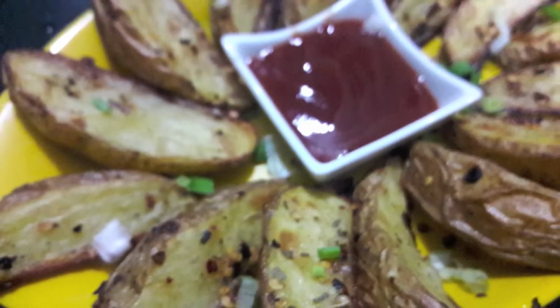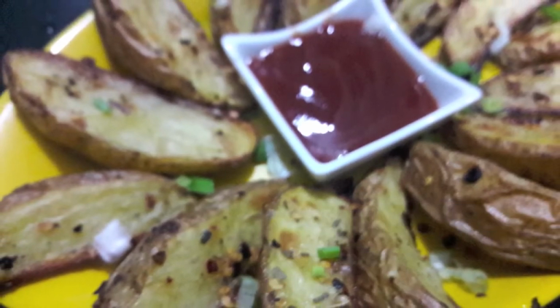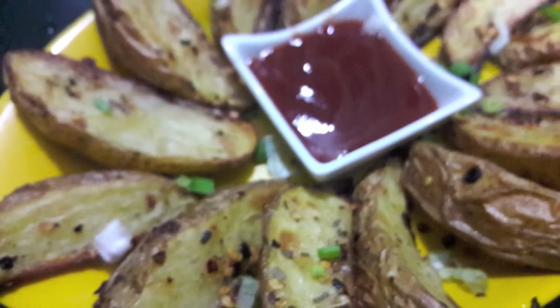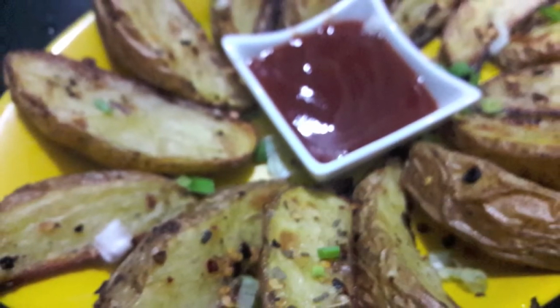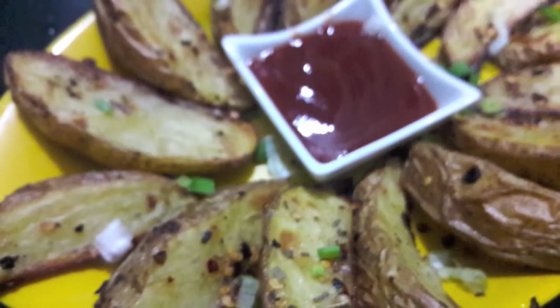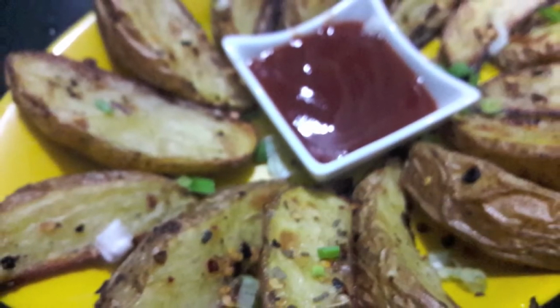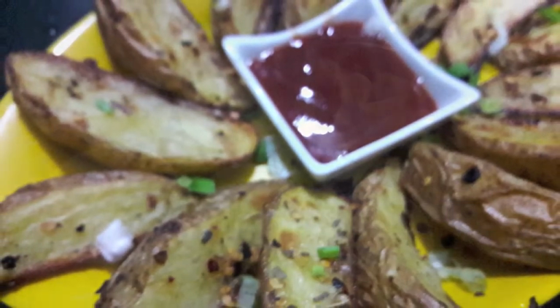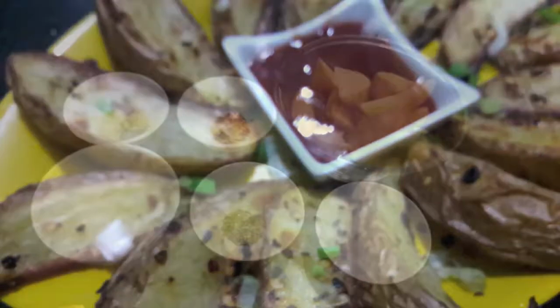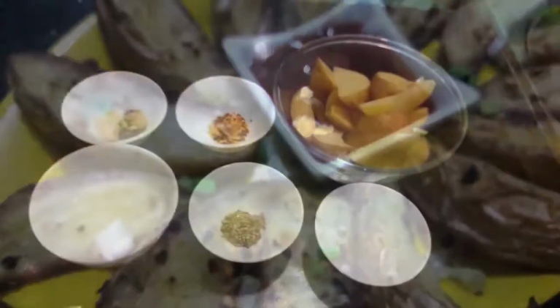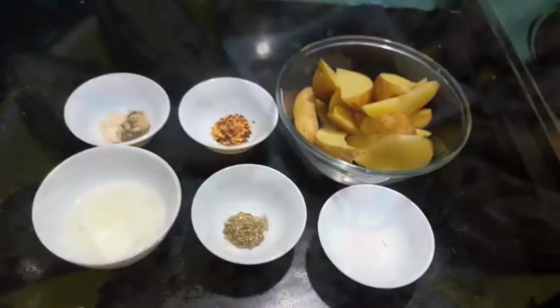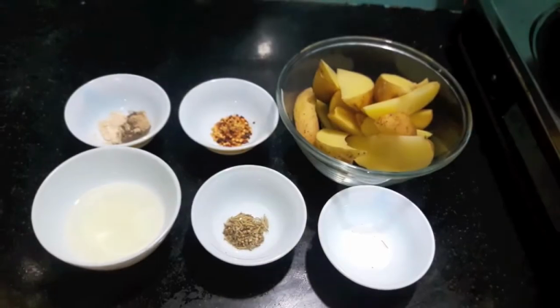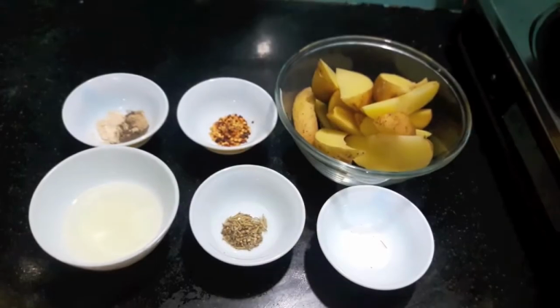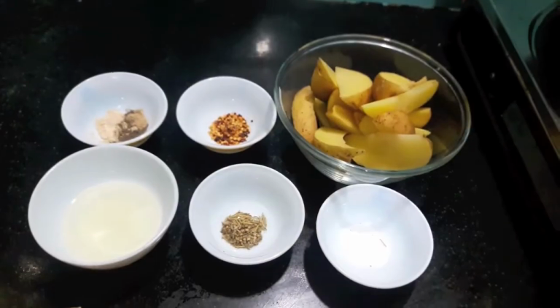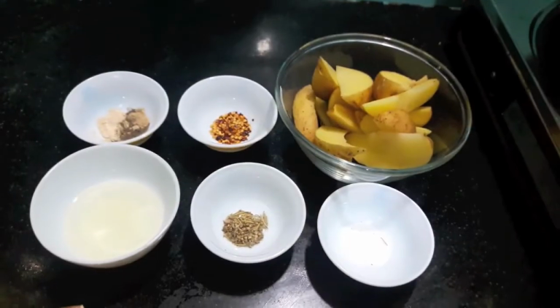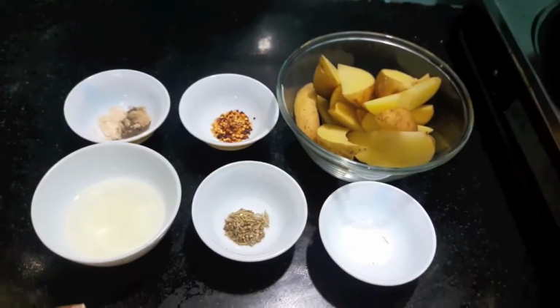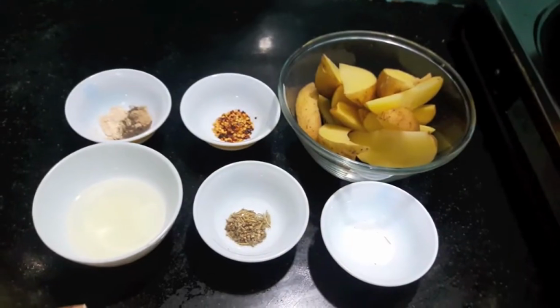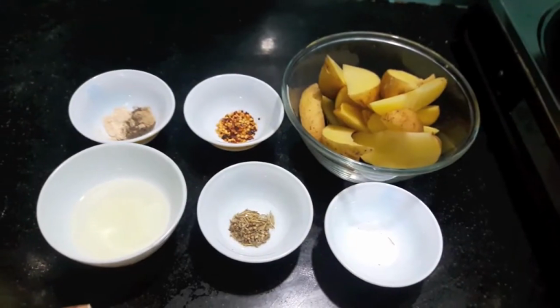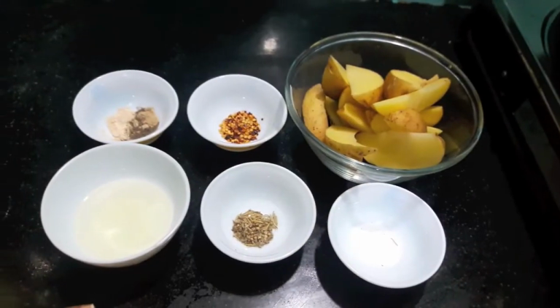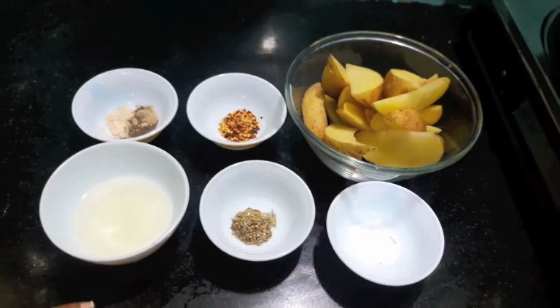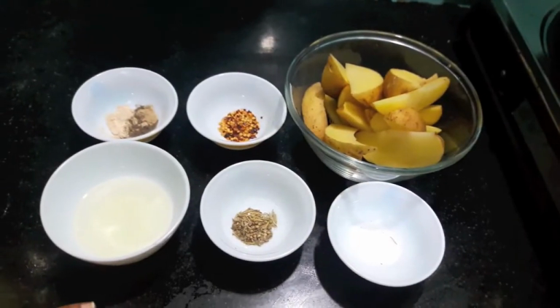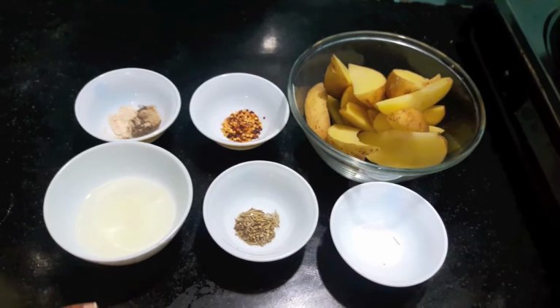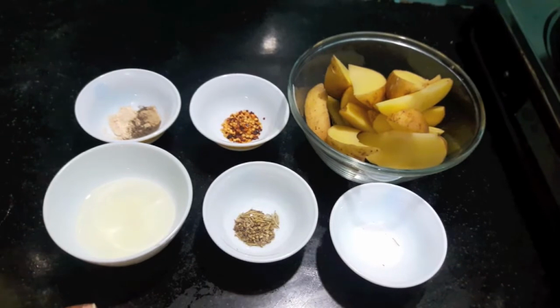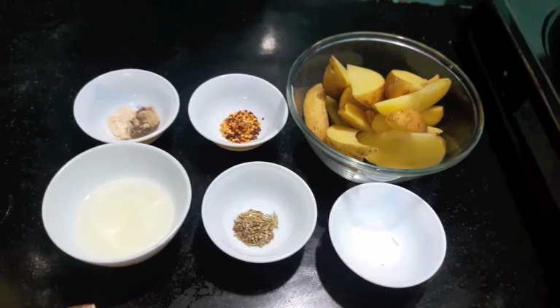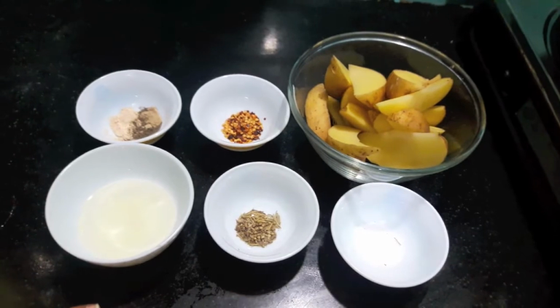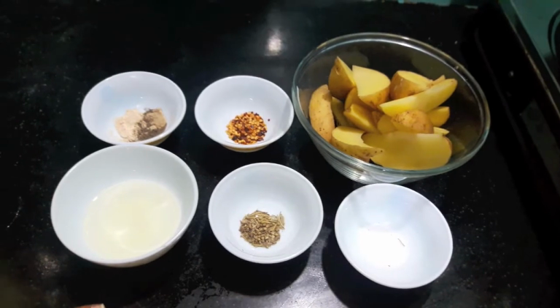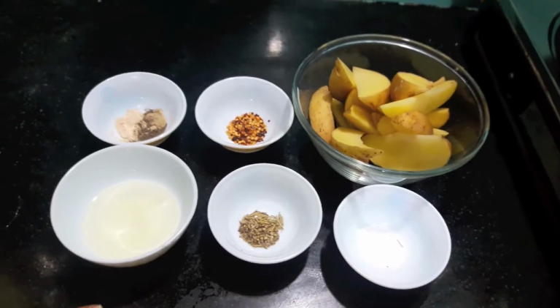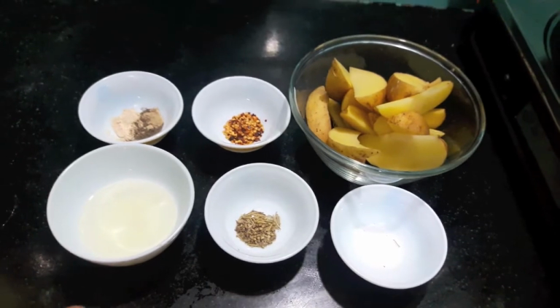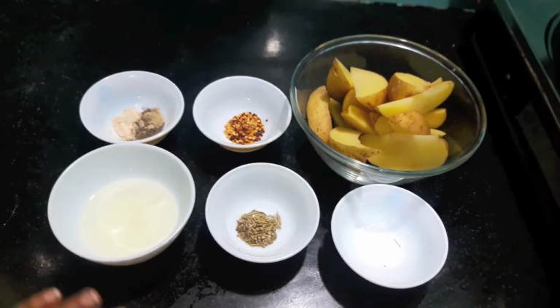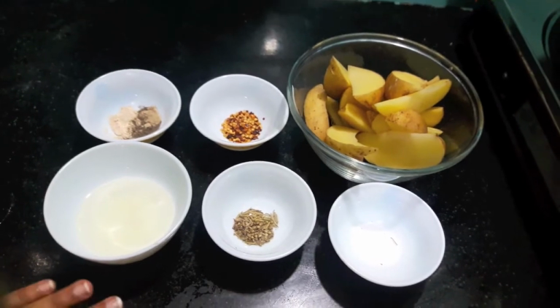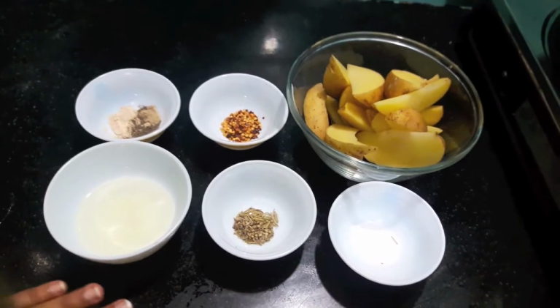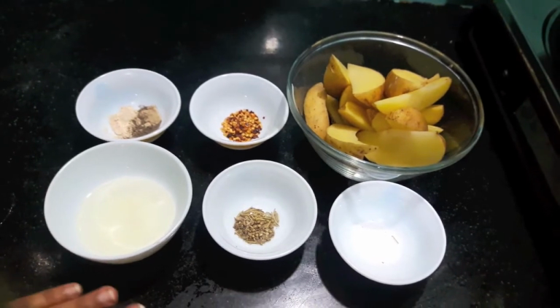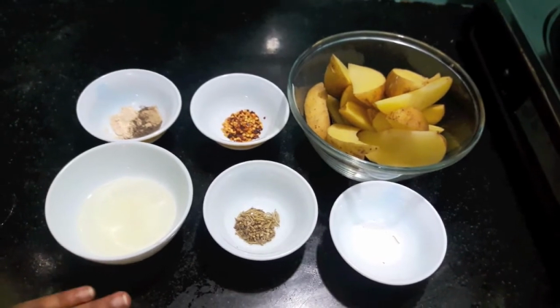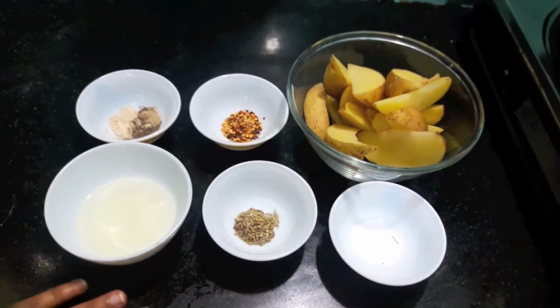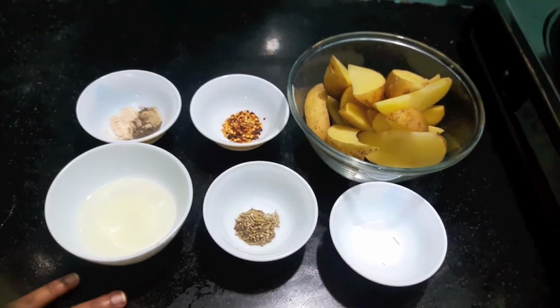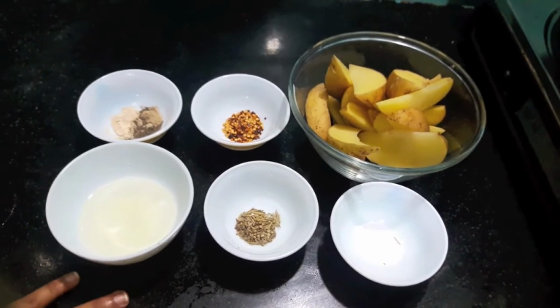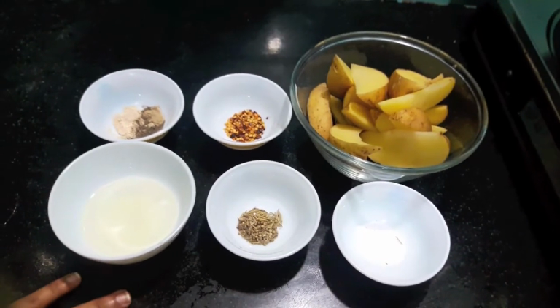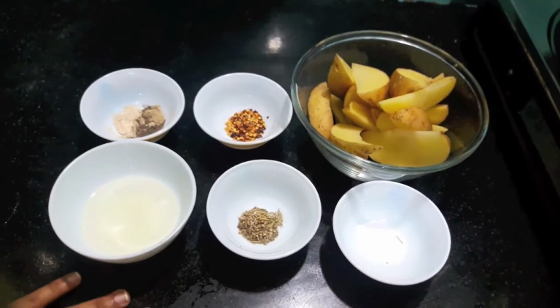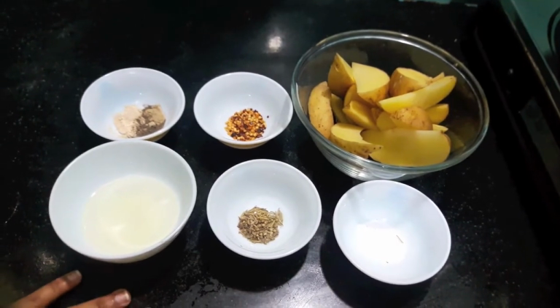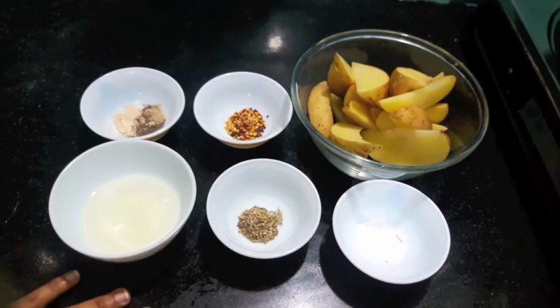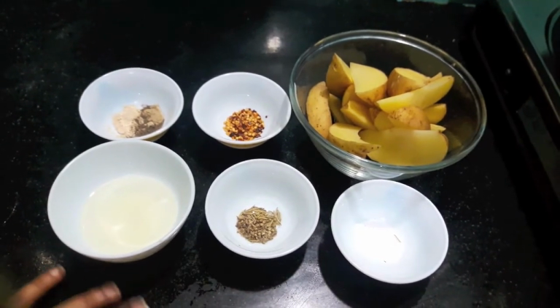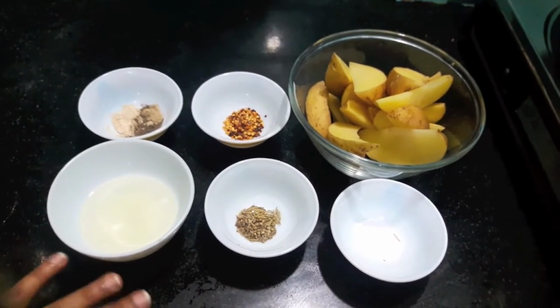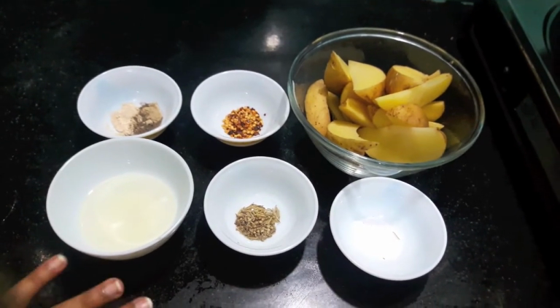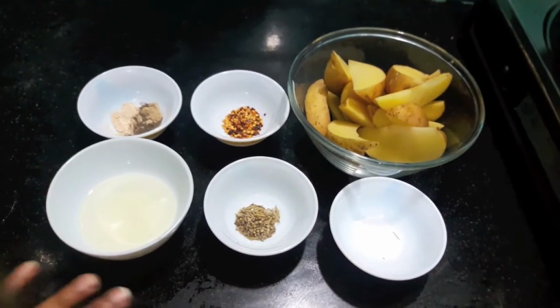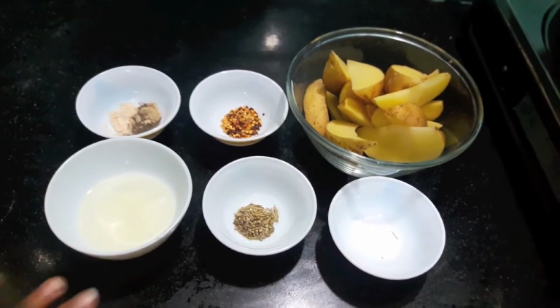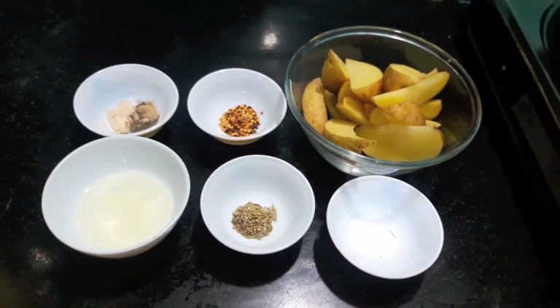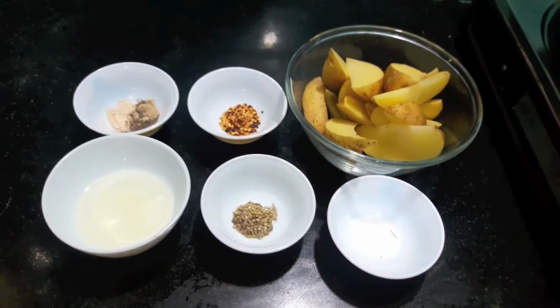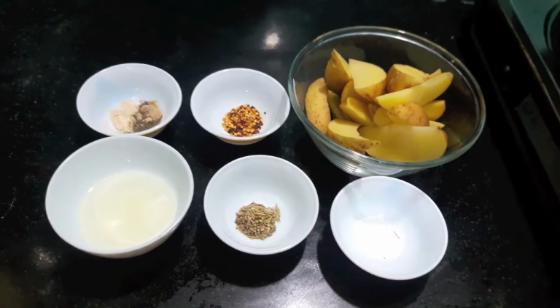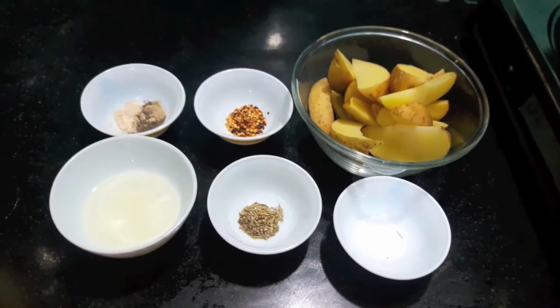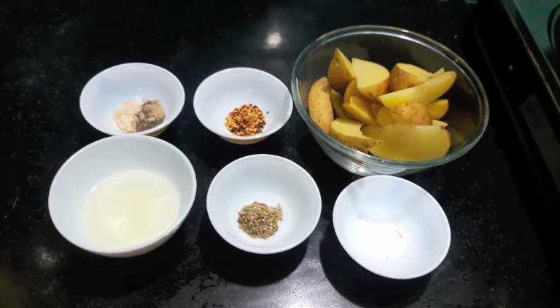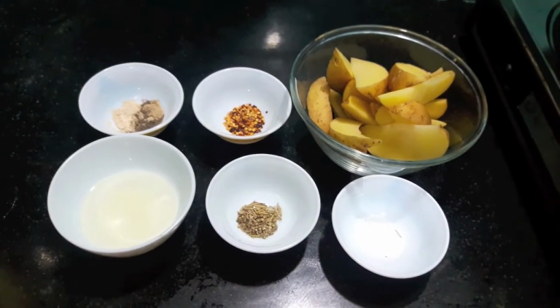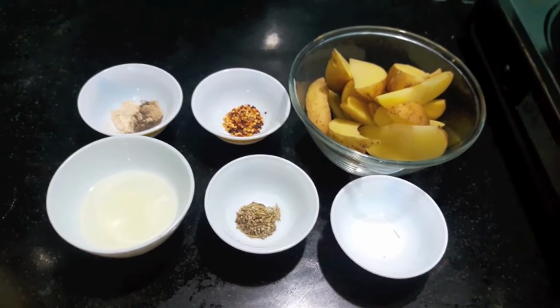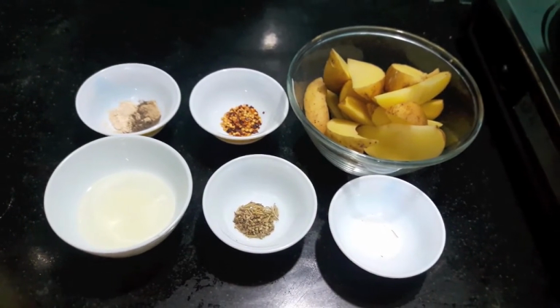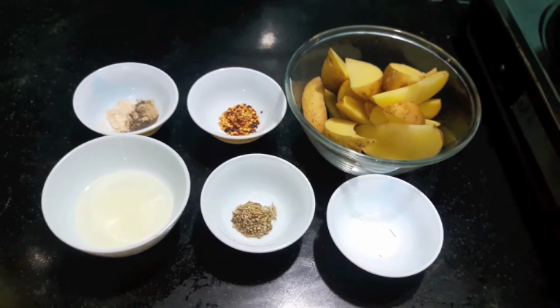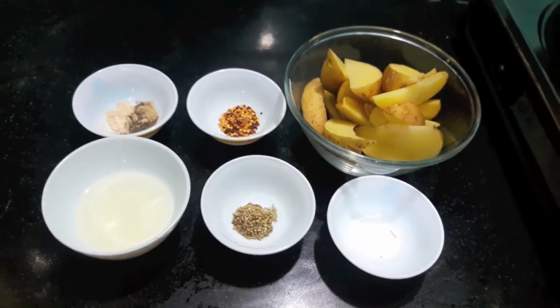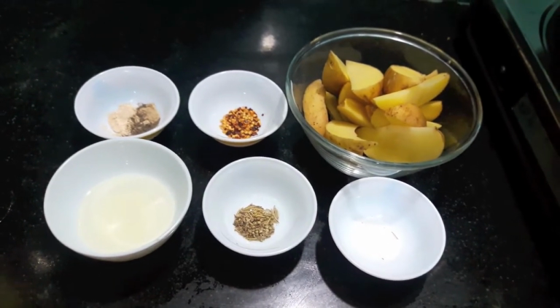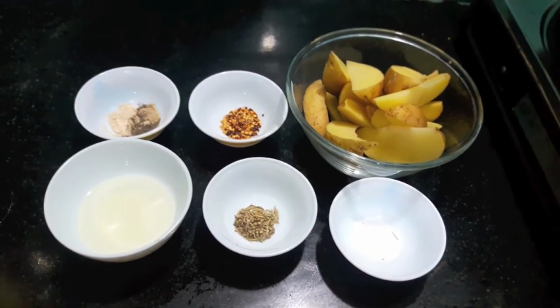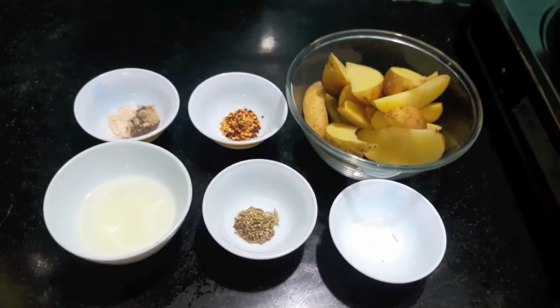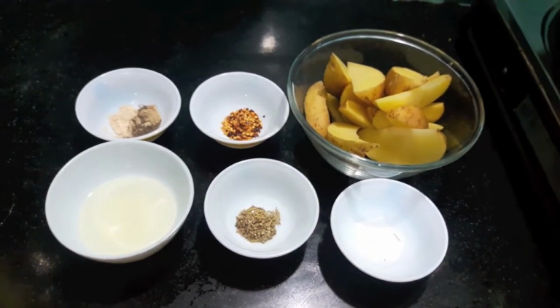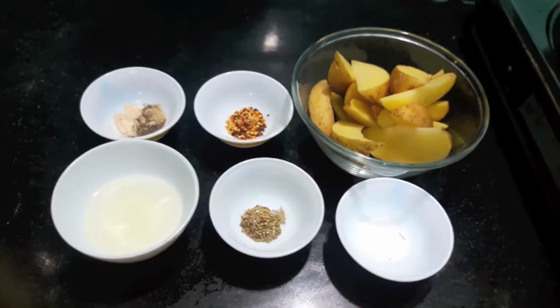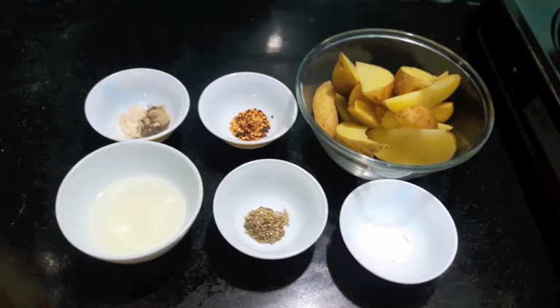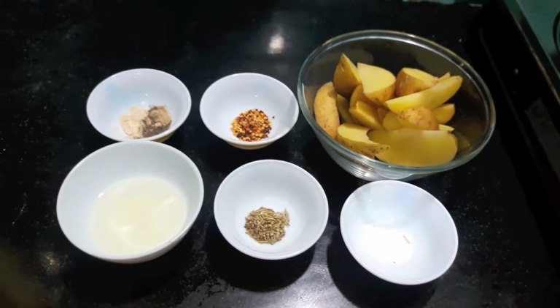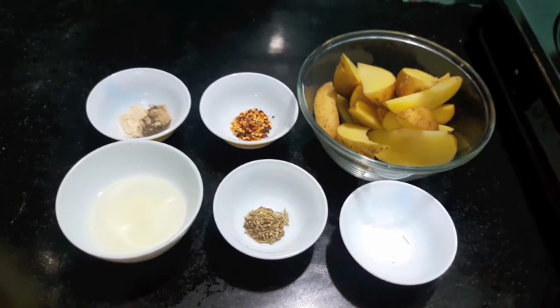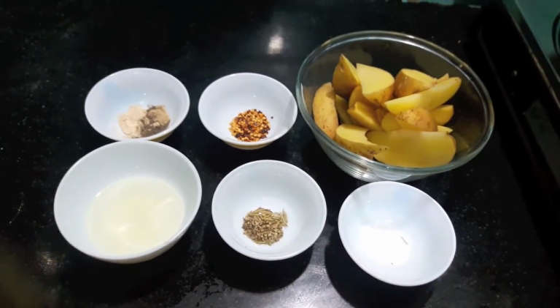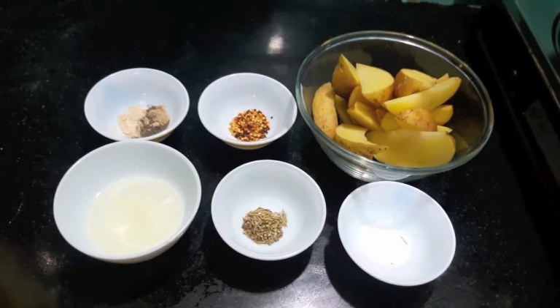Hello and welcome to my channel Shifa's Kitchen. Today I'm going to show you how to make baked potato veggies.